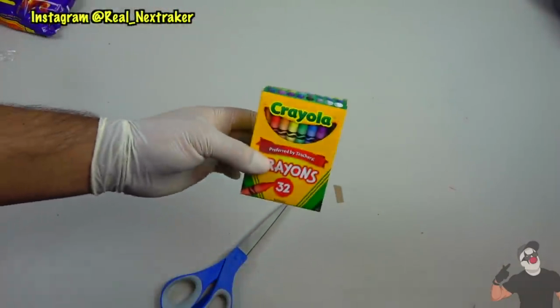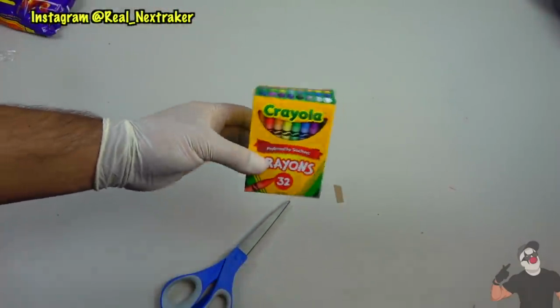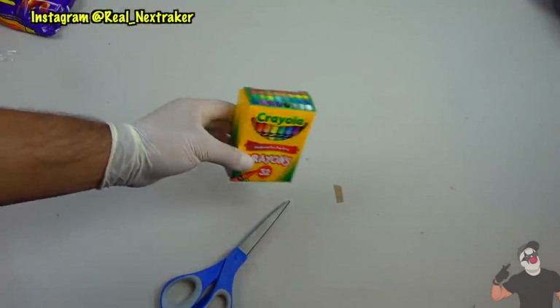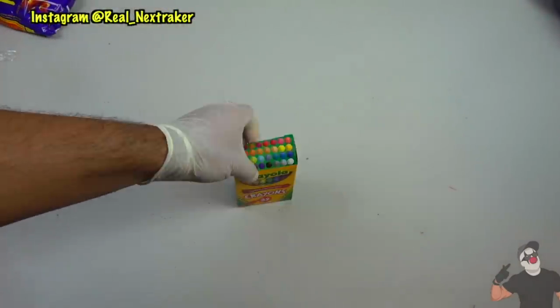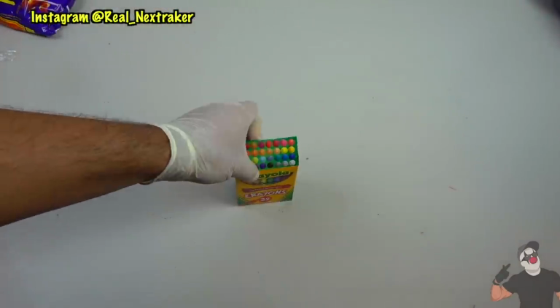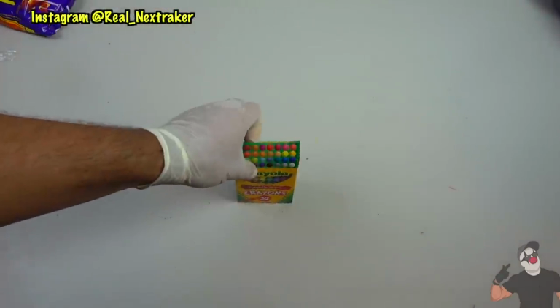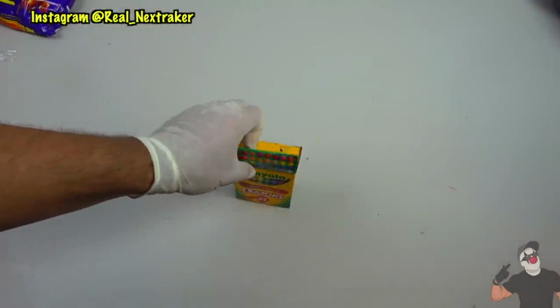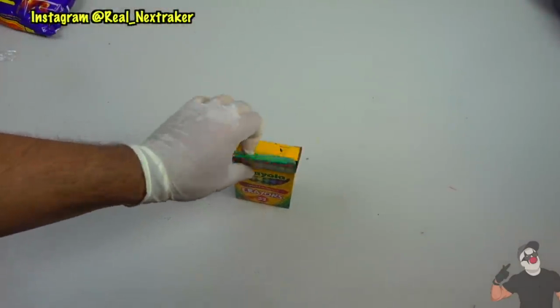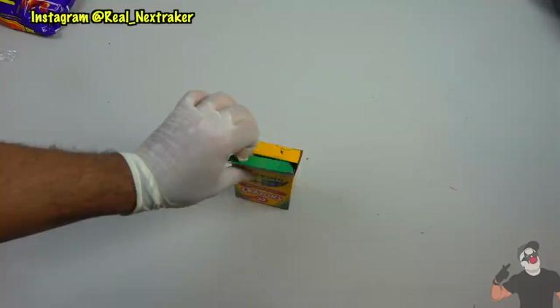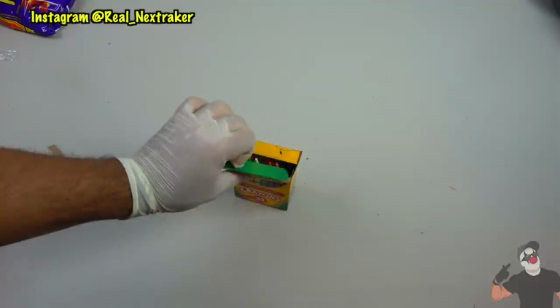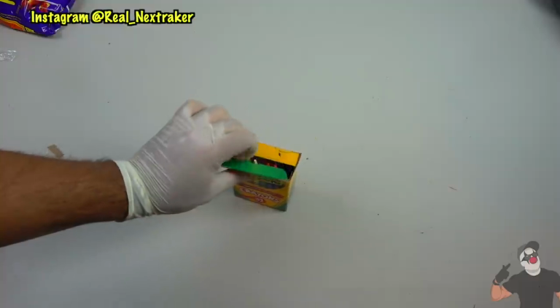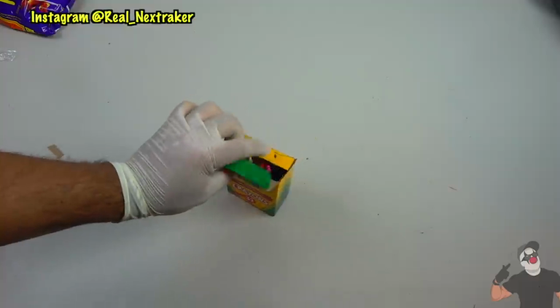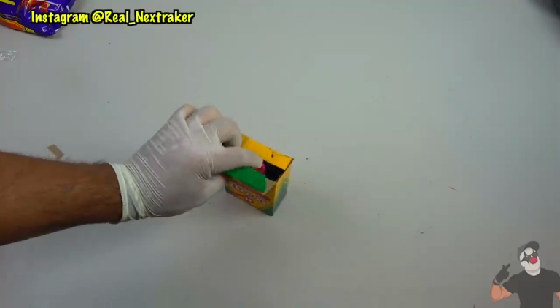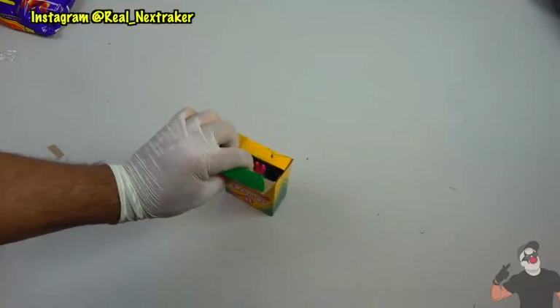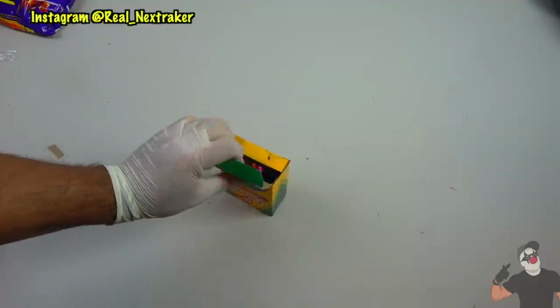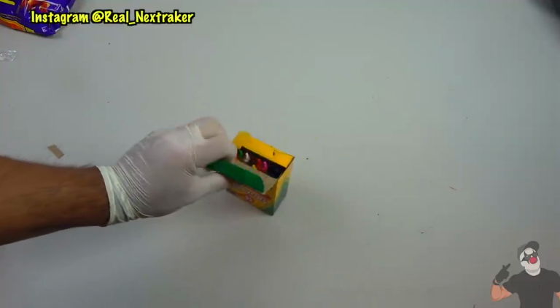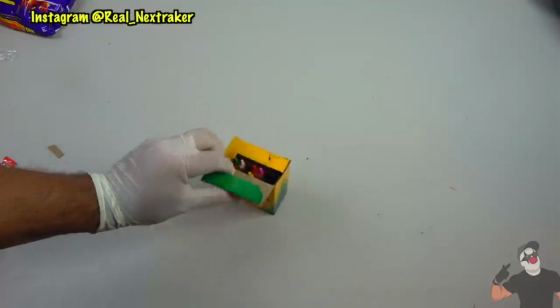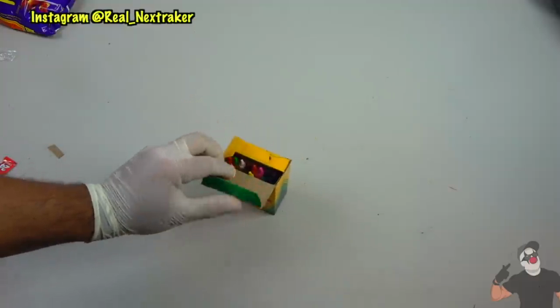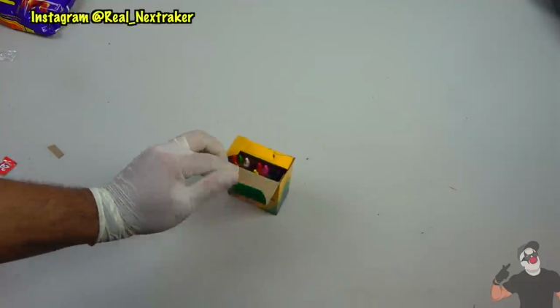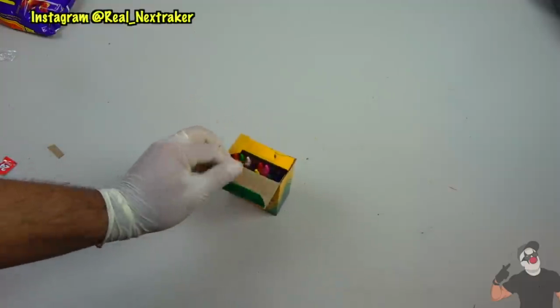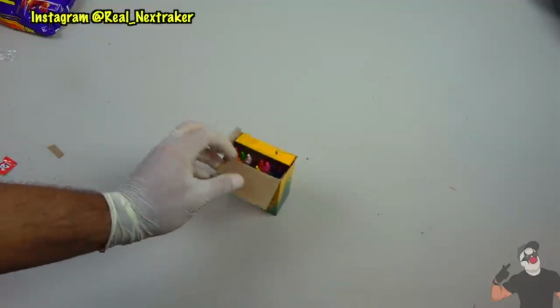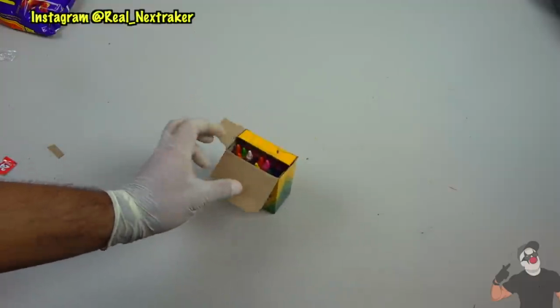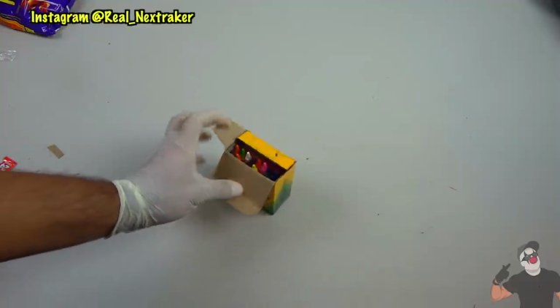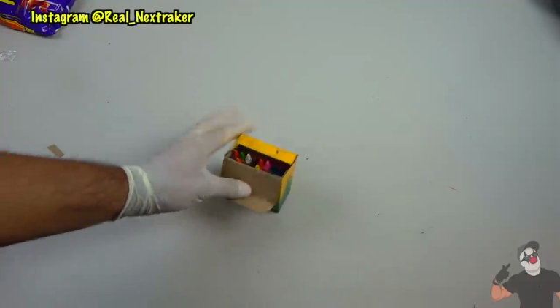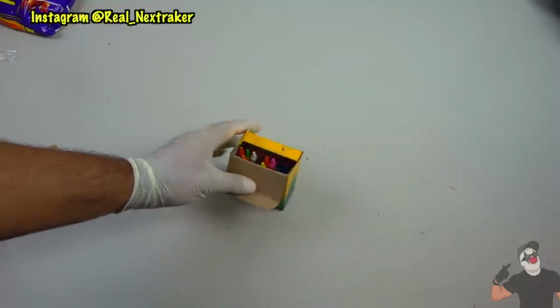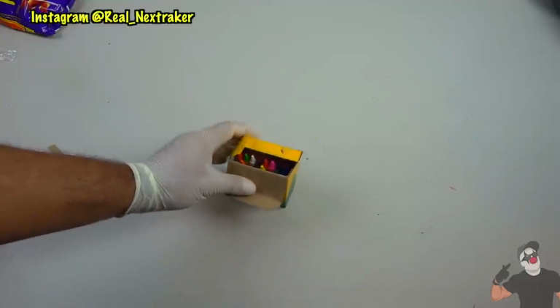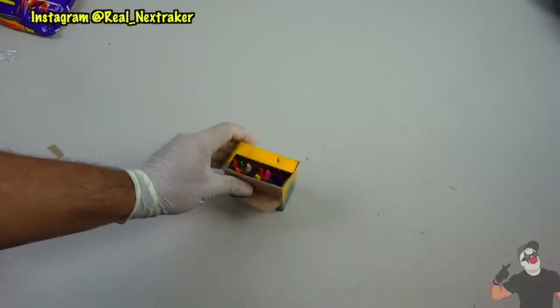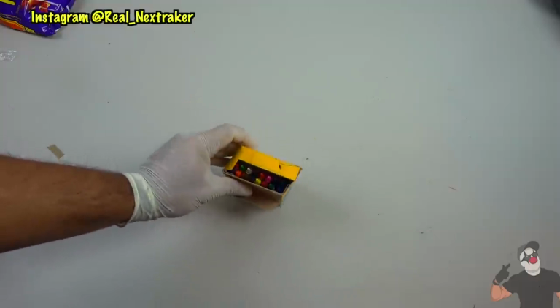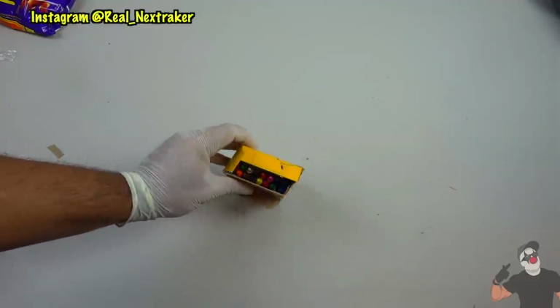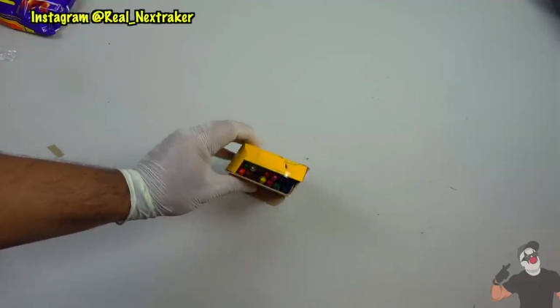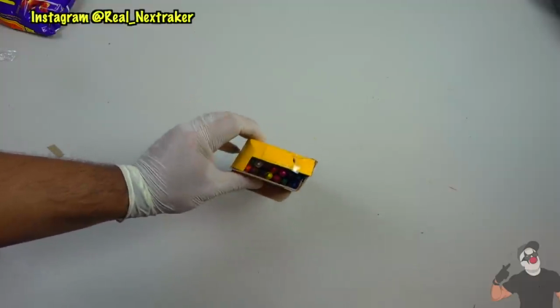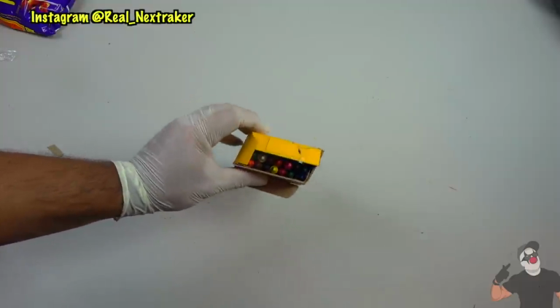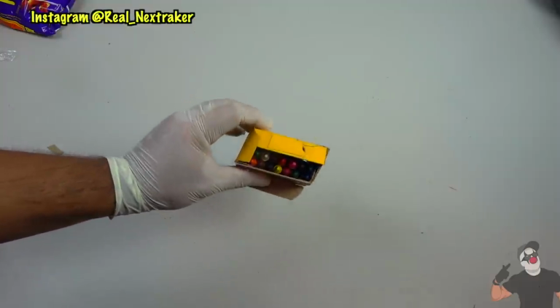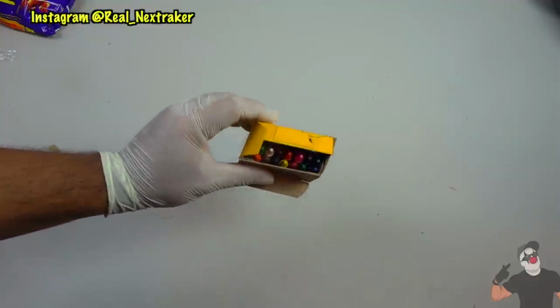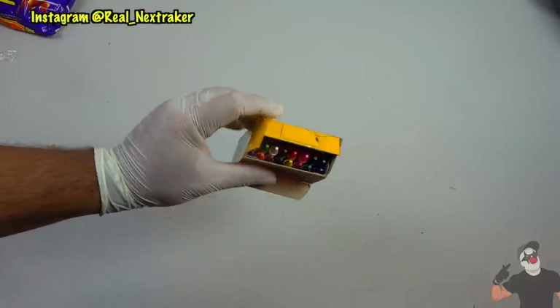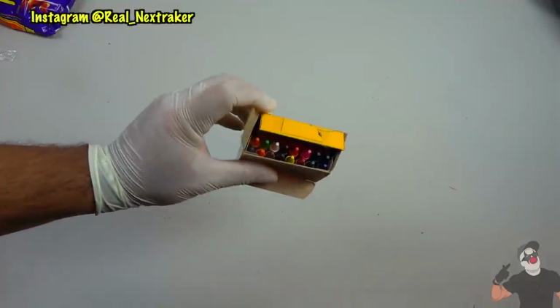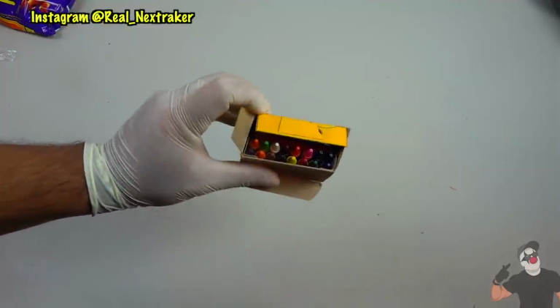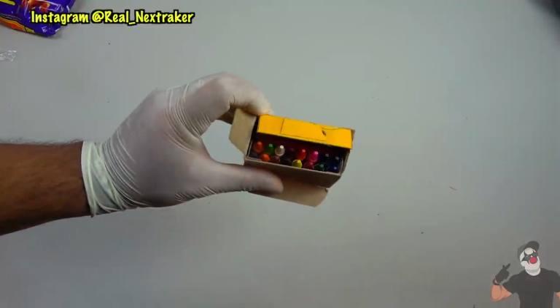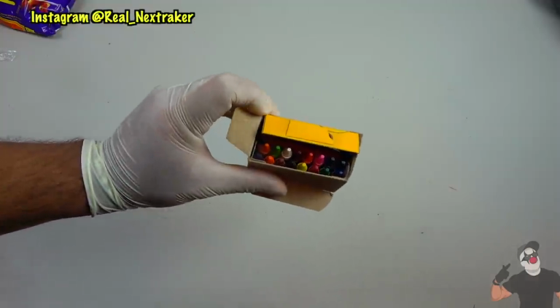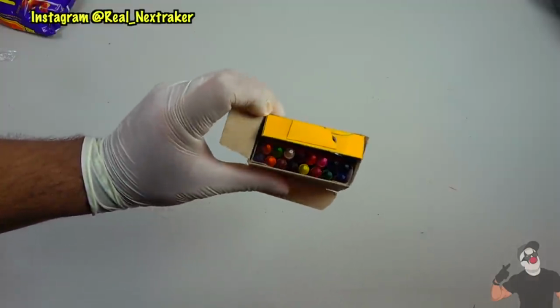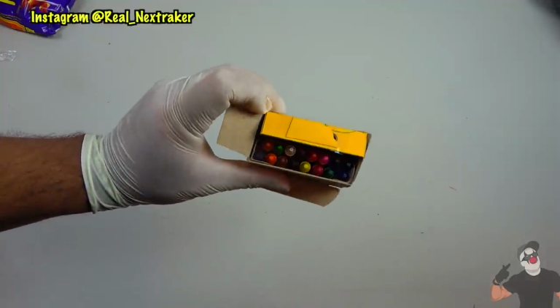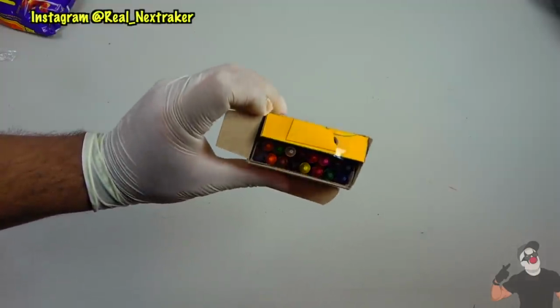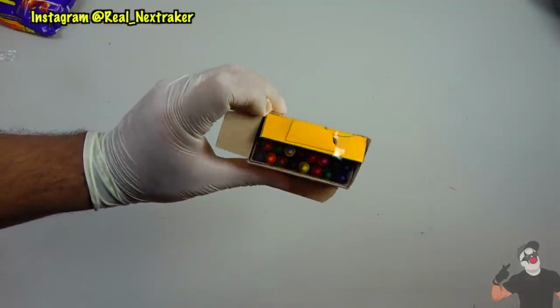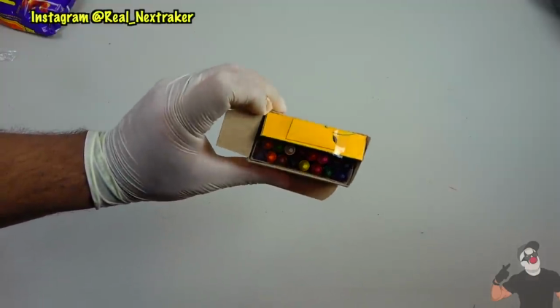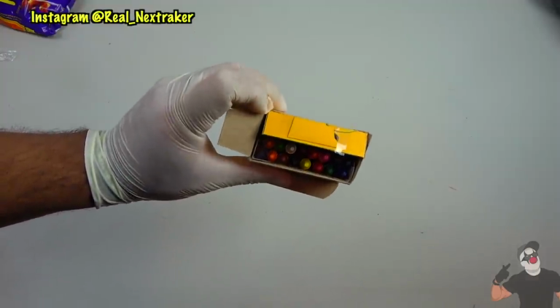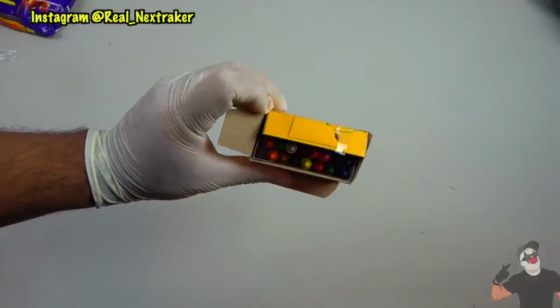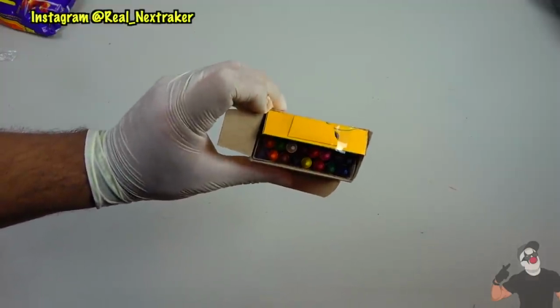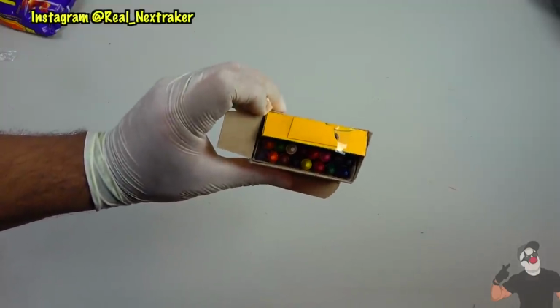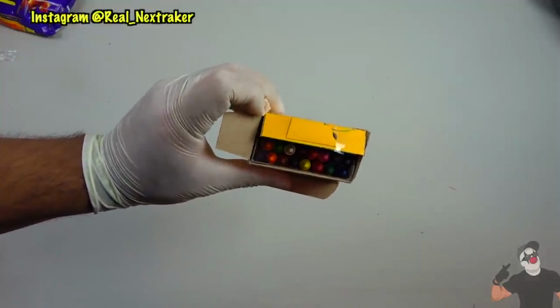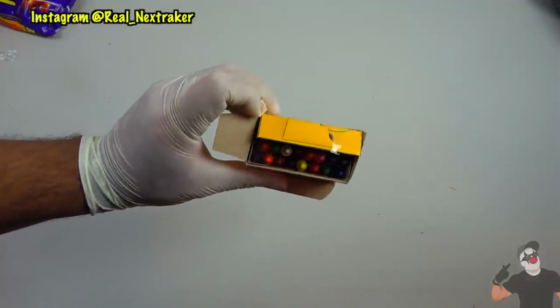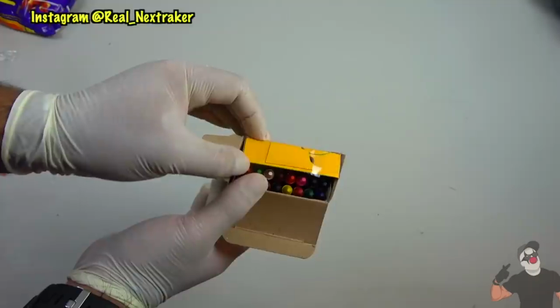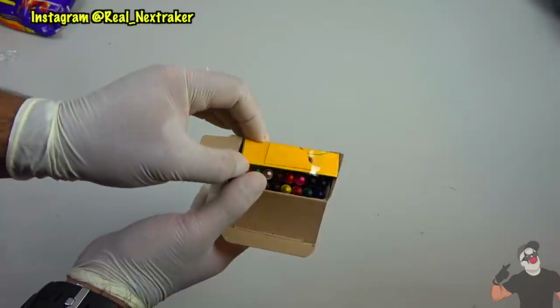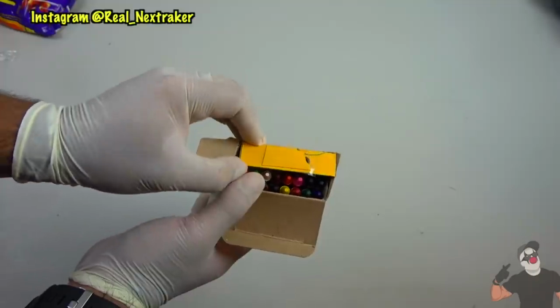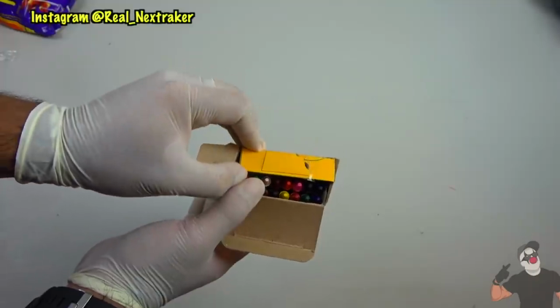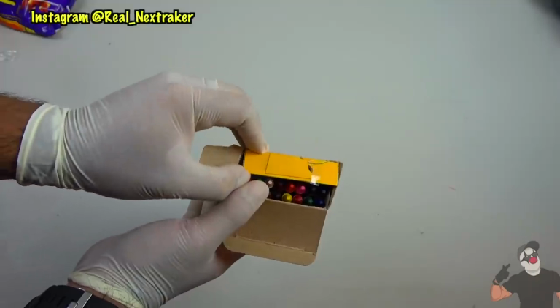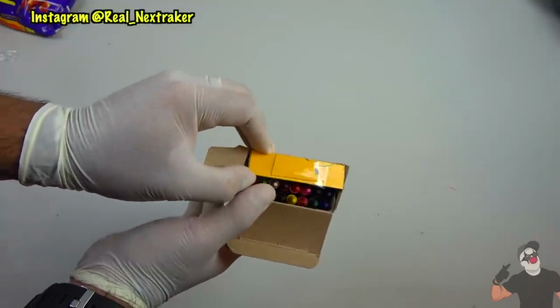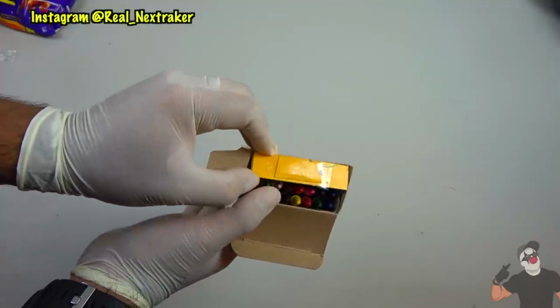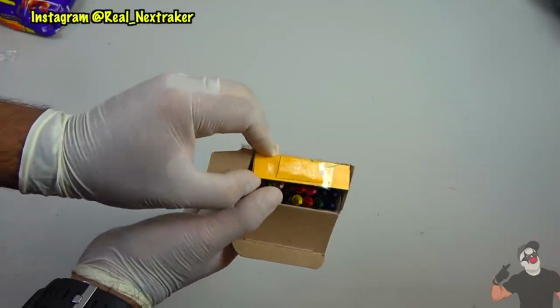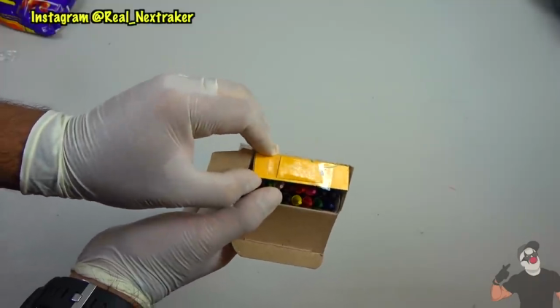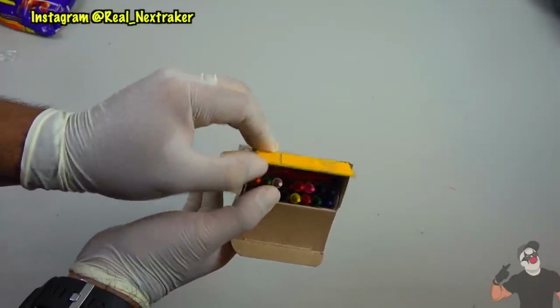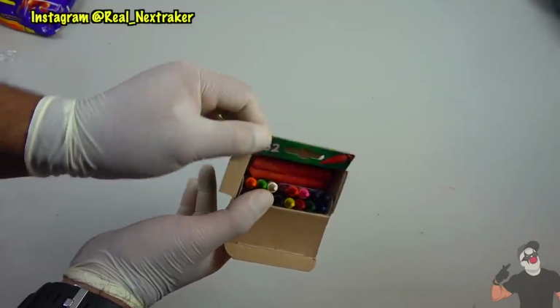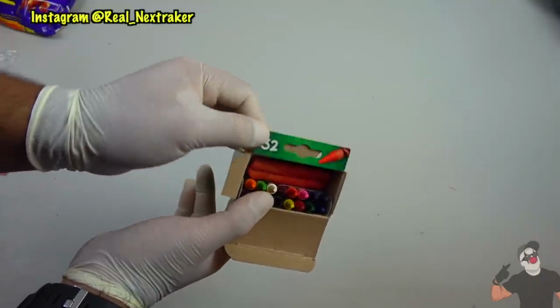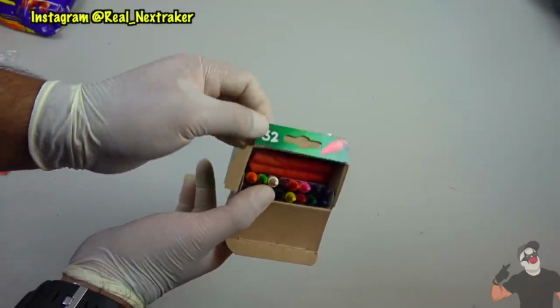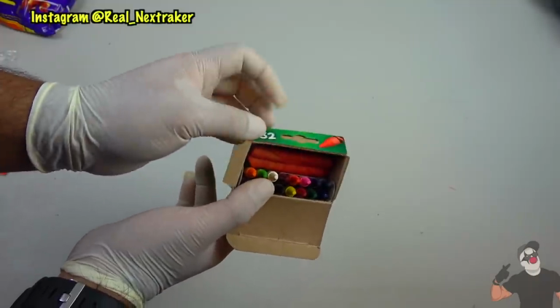Just close it up and while you're in class you'll know that you'll have backup for when you start craving food. Just open up the box of crayons.